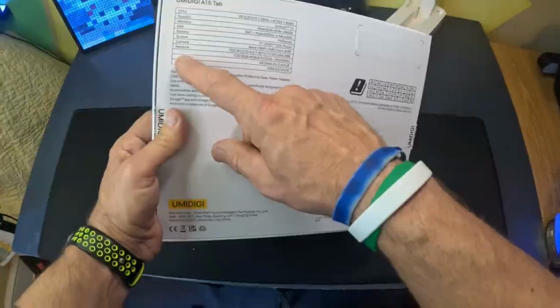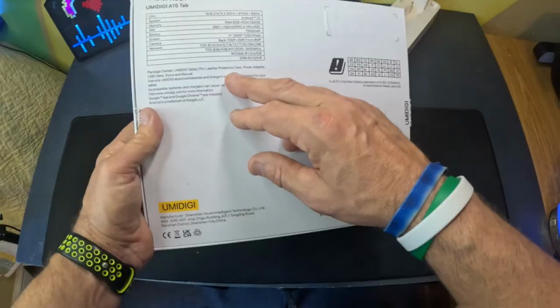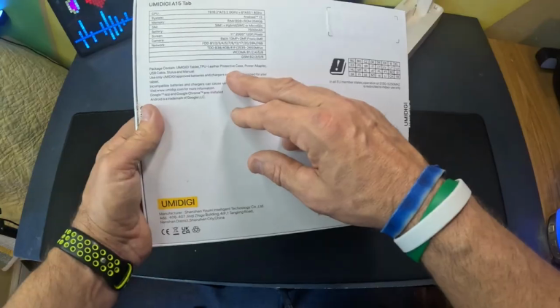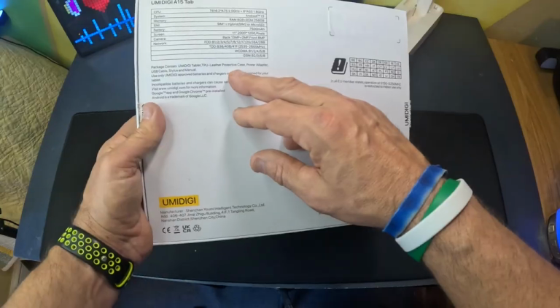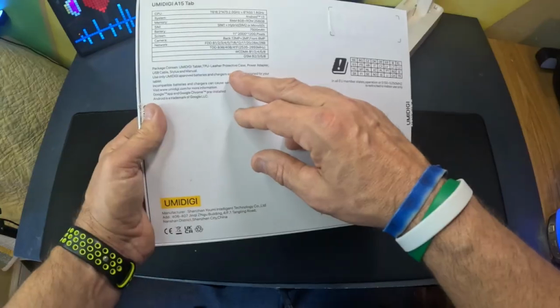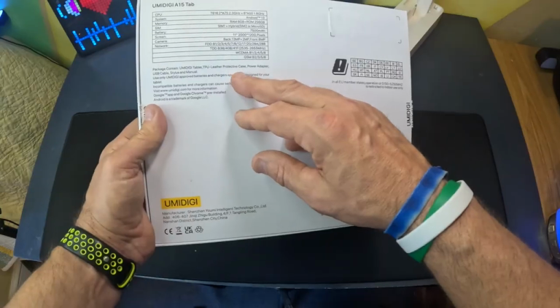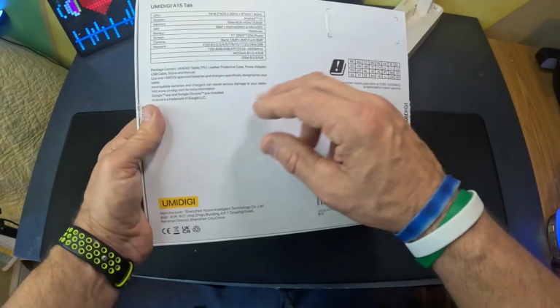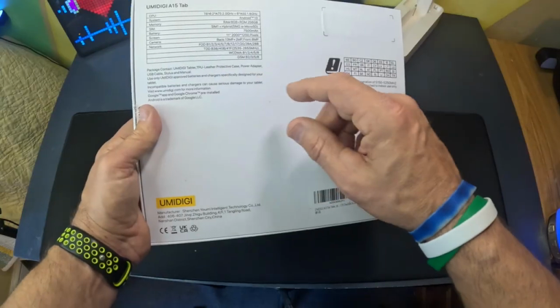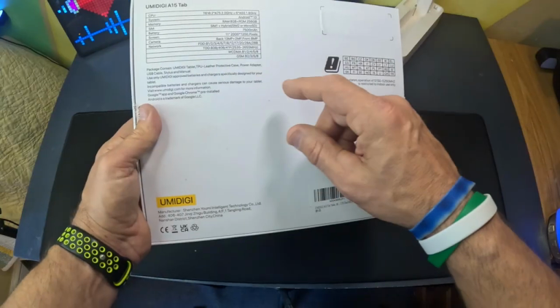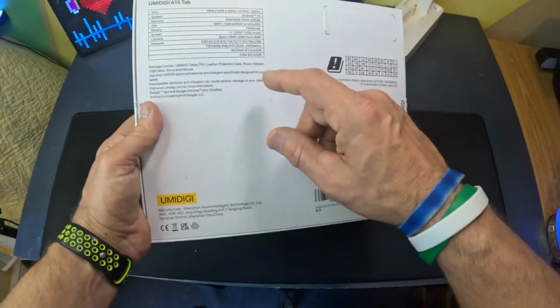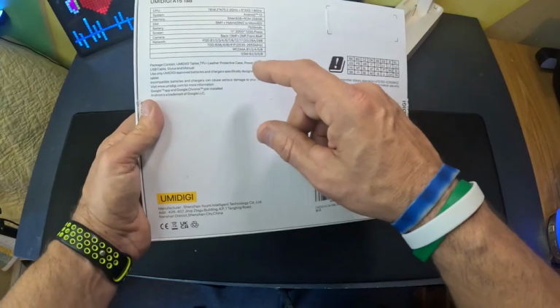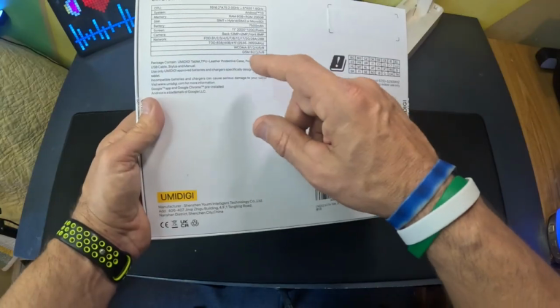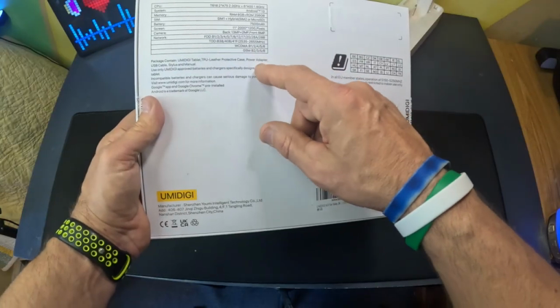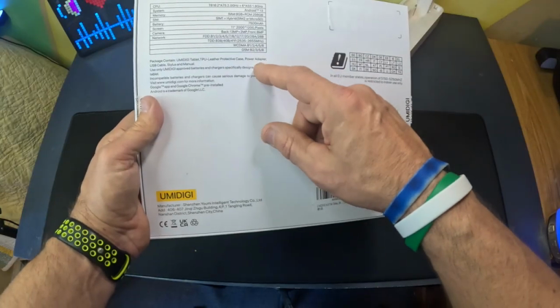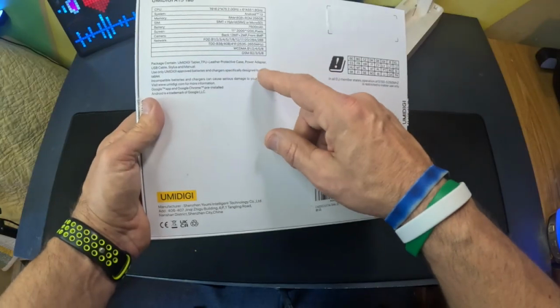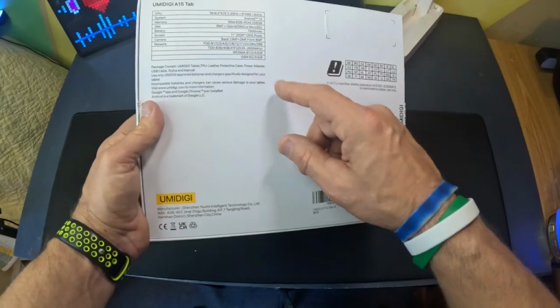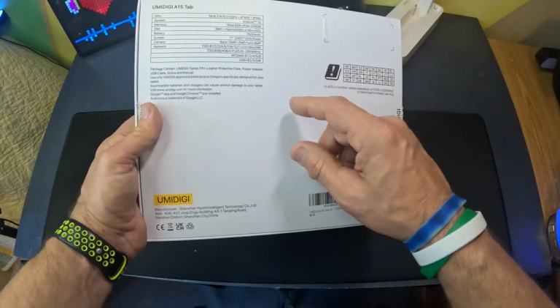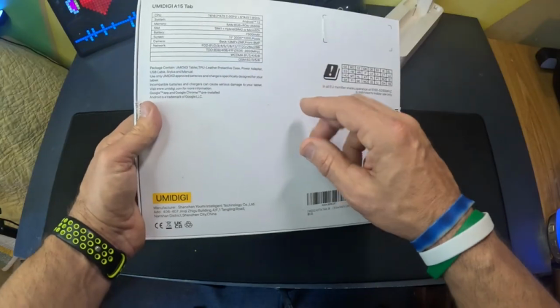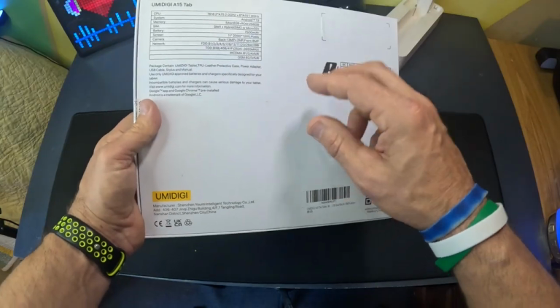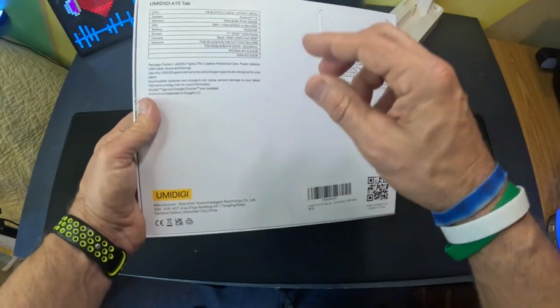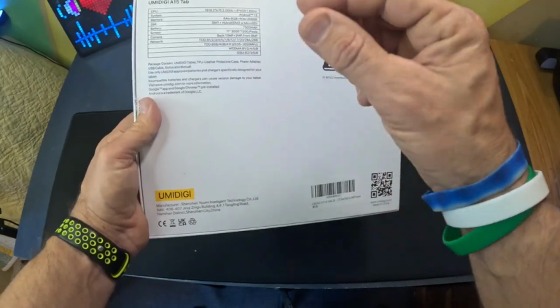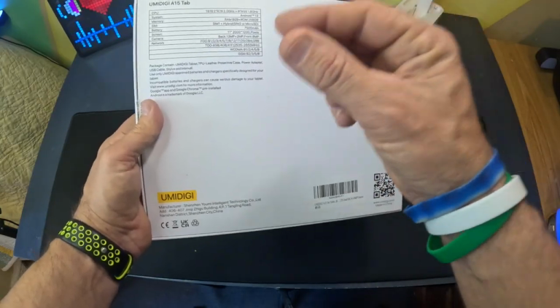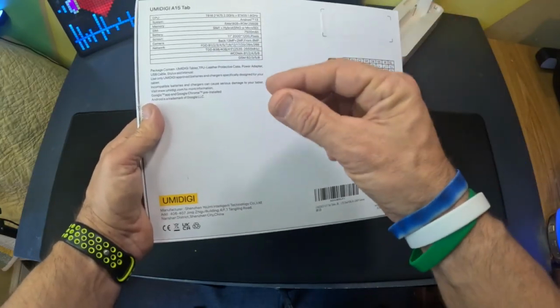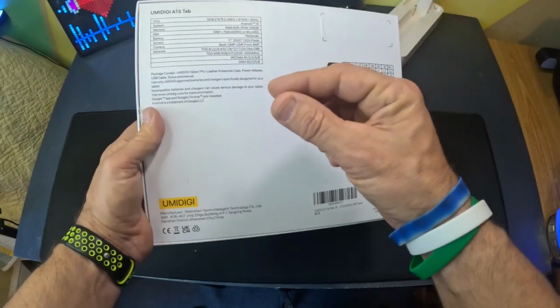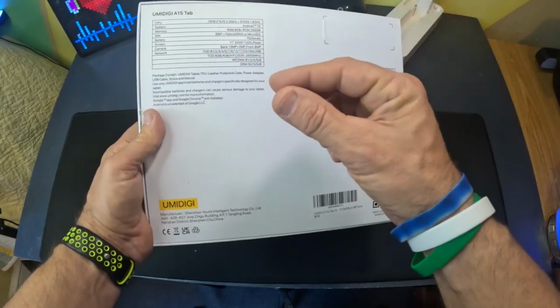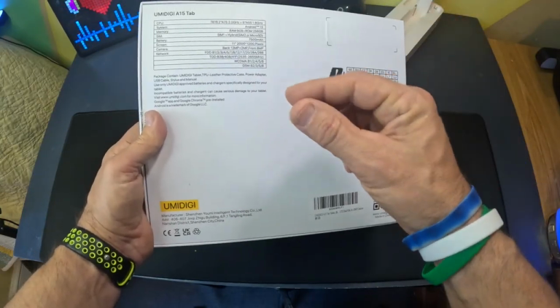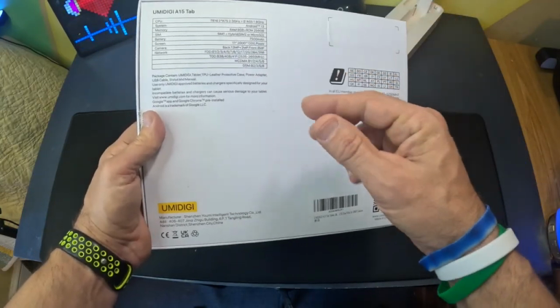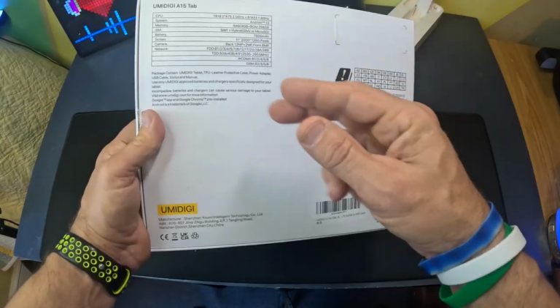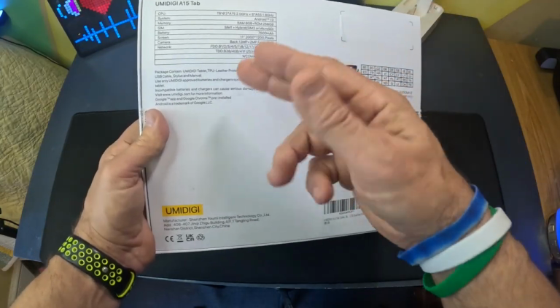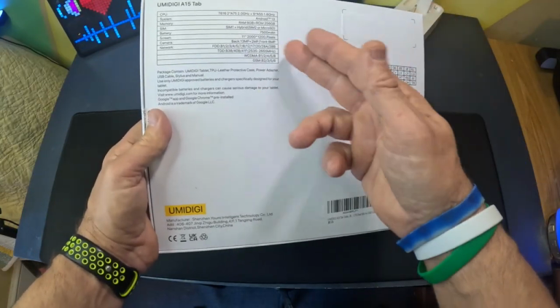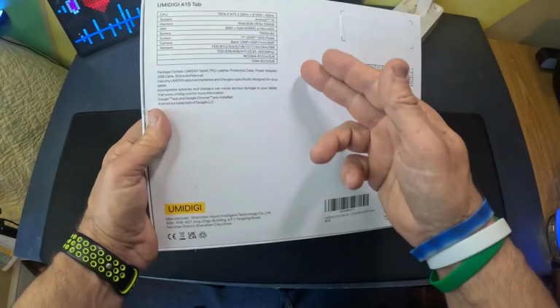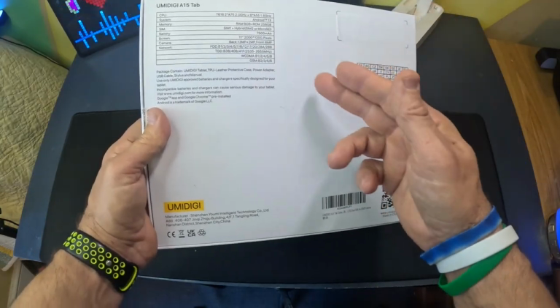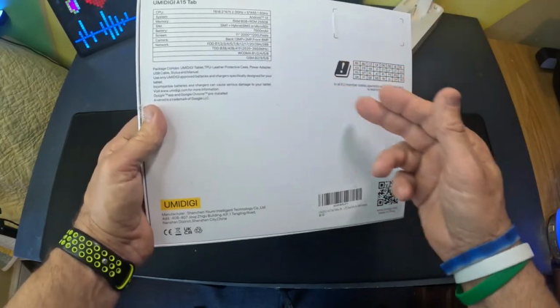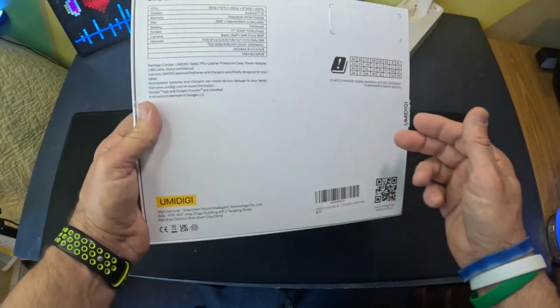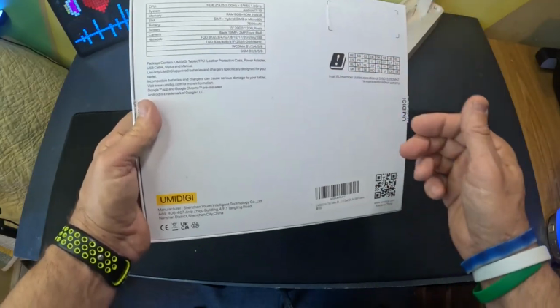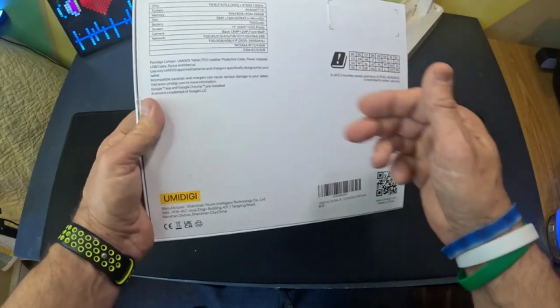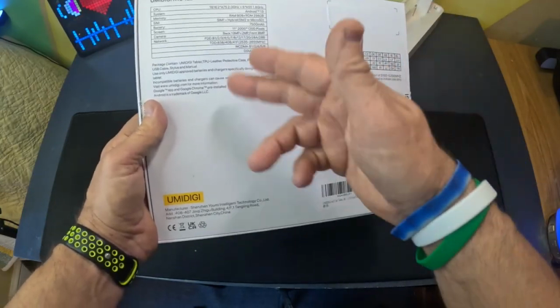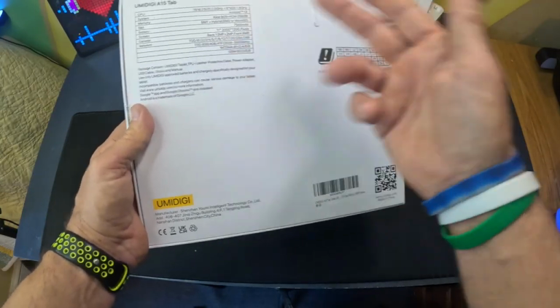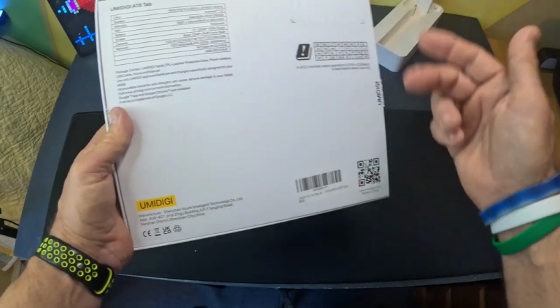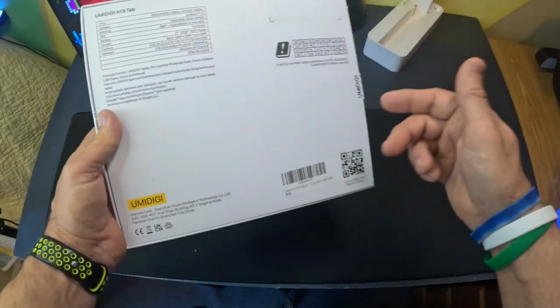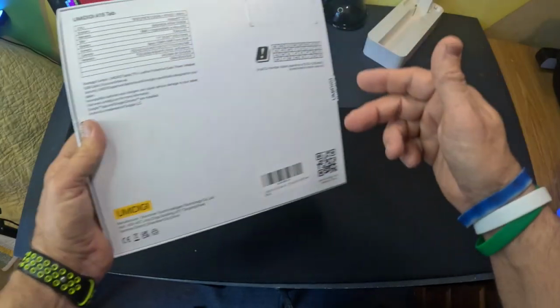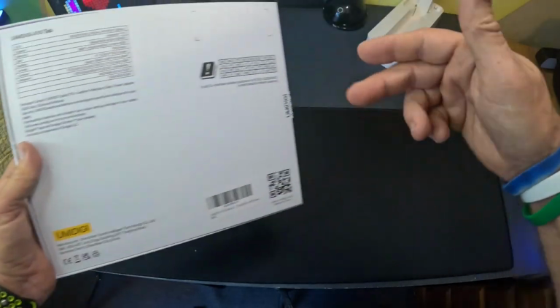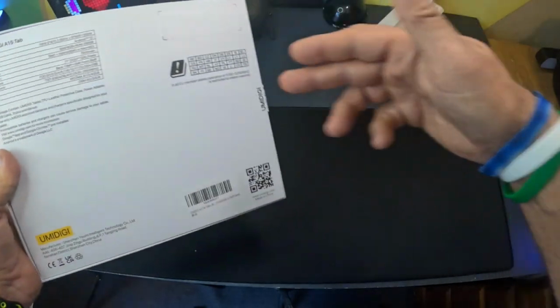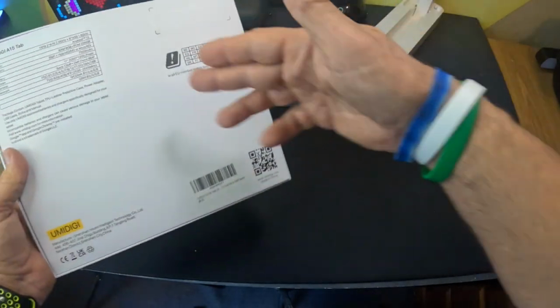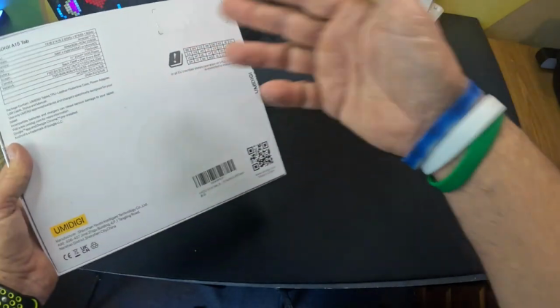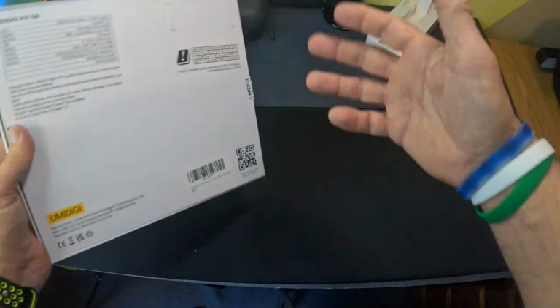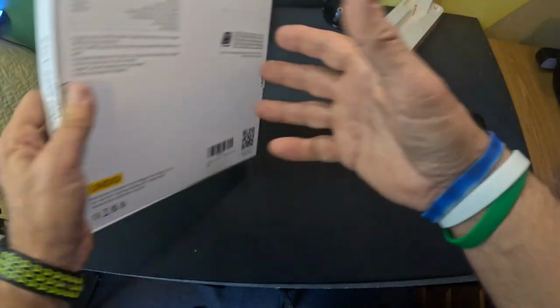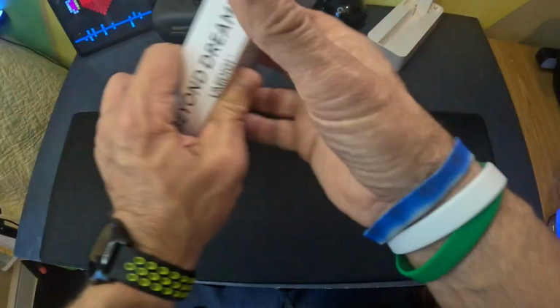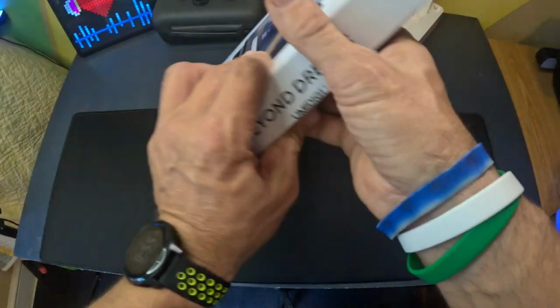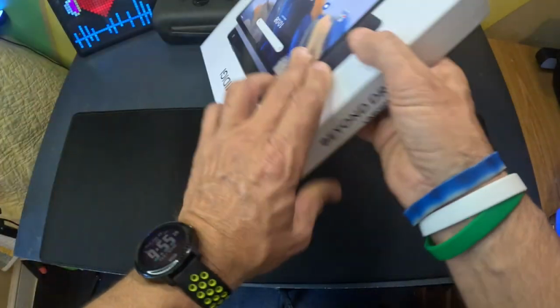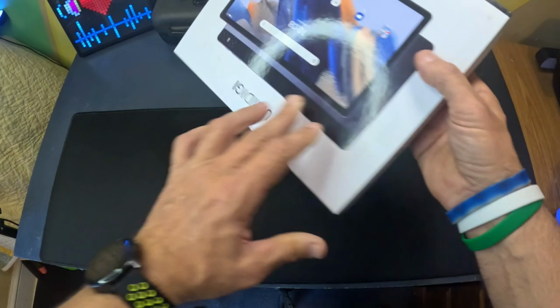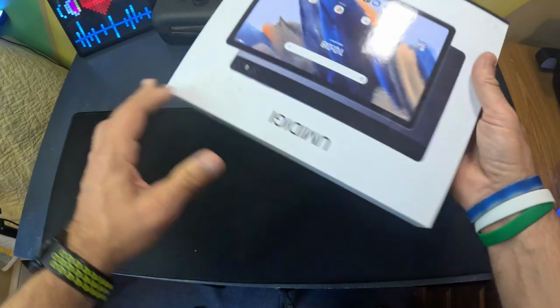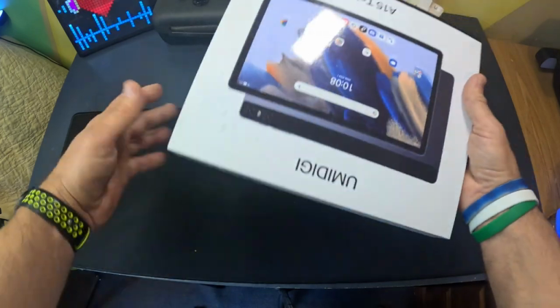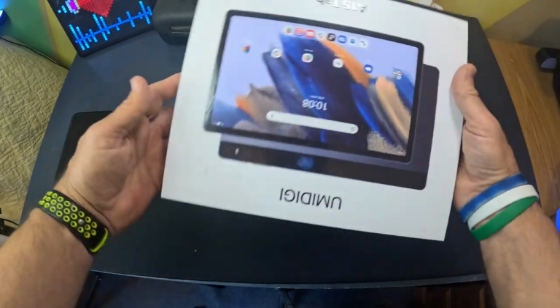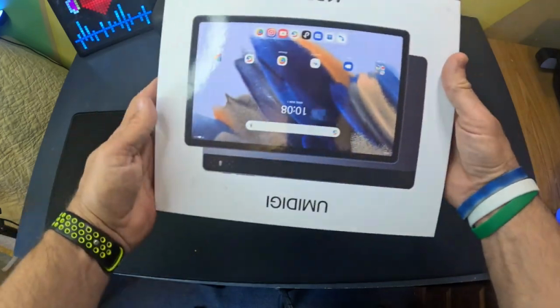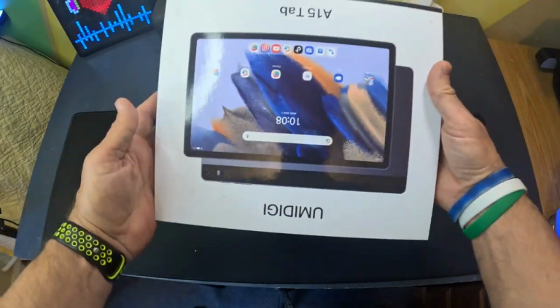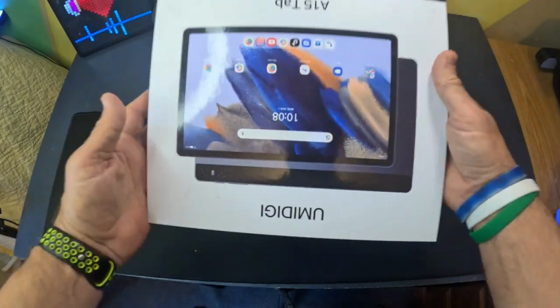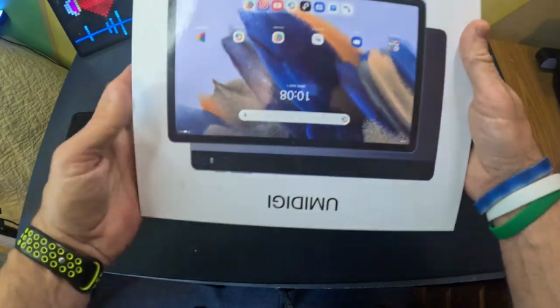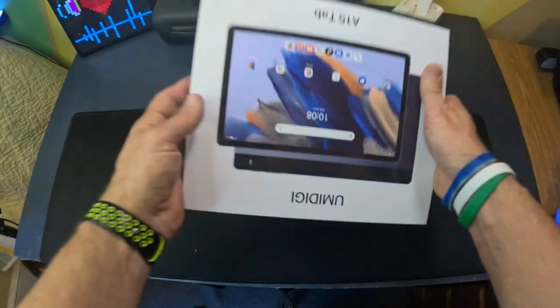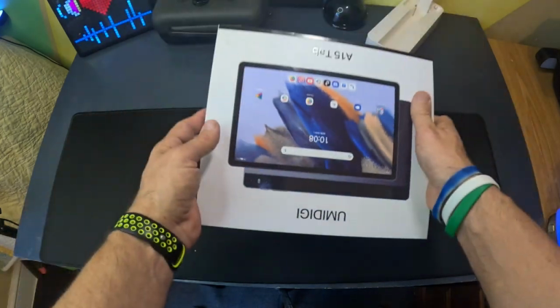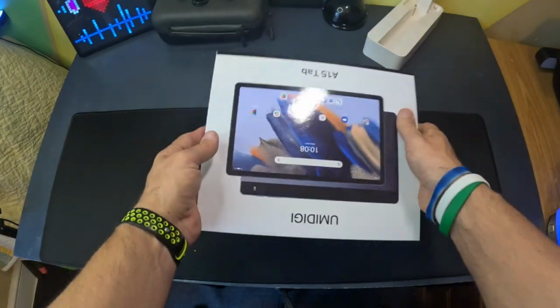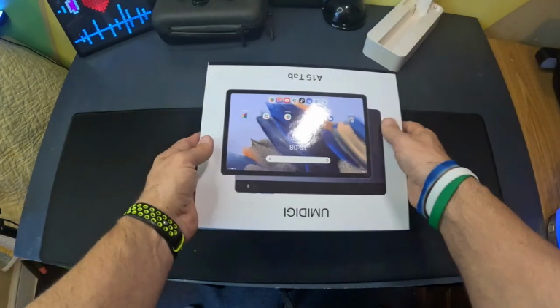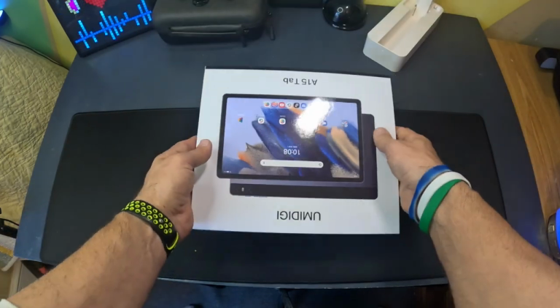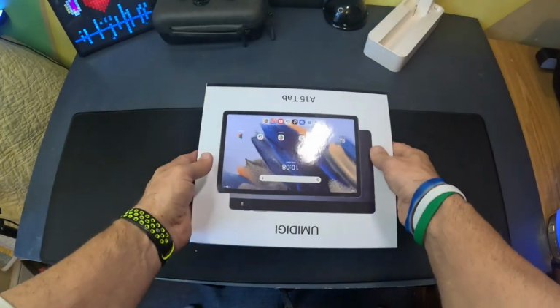In the box you get a protective case, a power adapter, a stylus, and a manual. Let's just open it up and see what they sent.